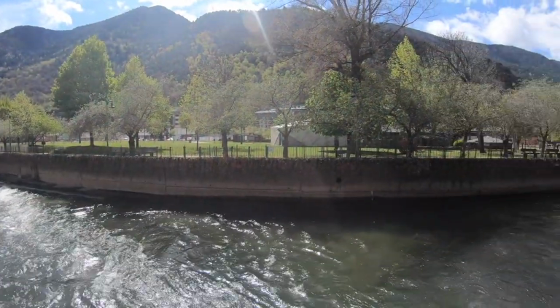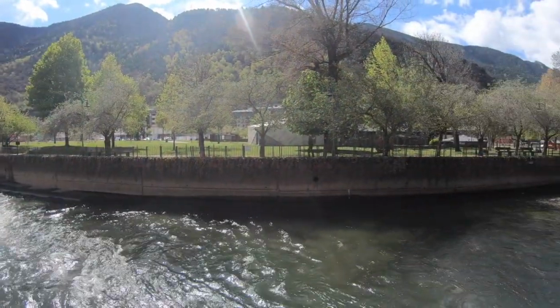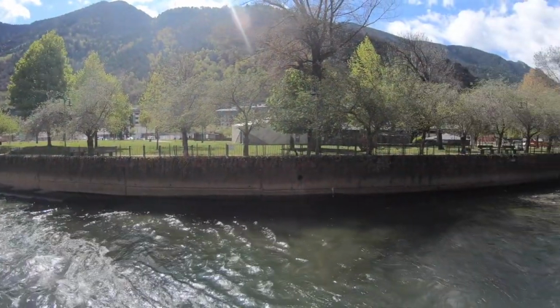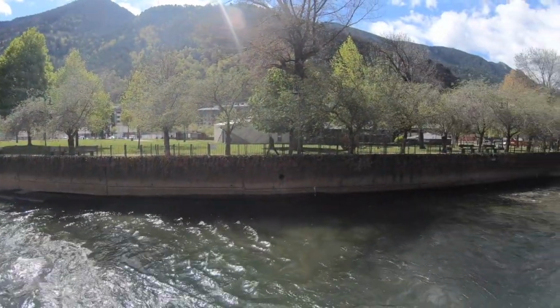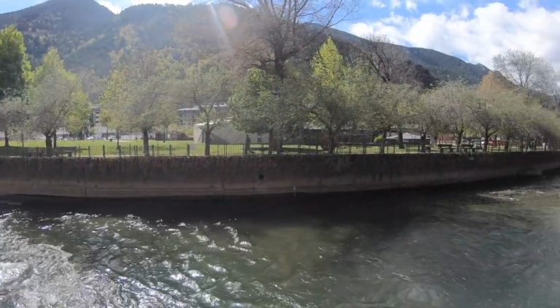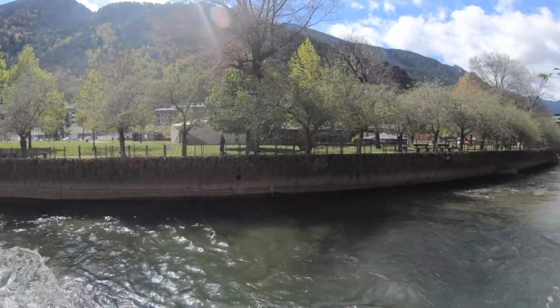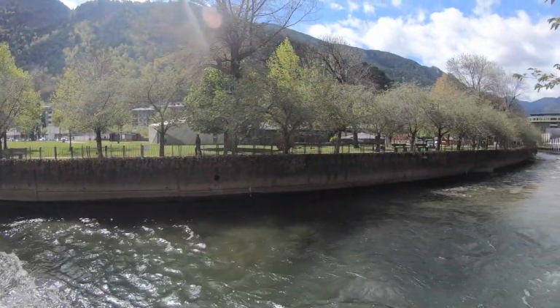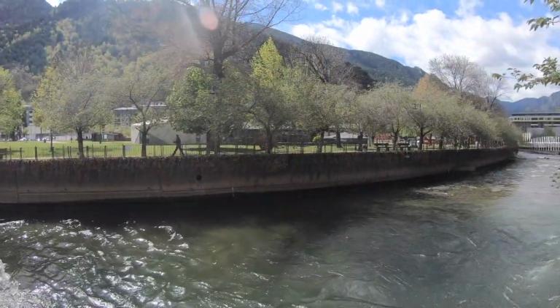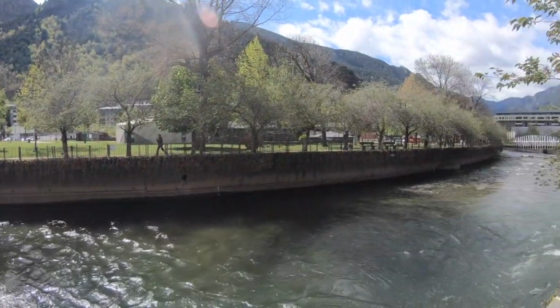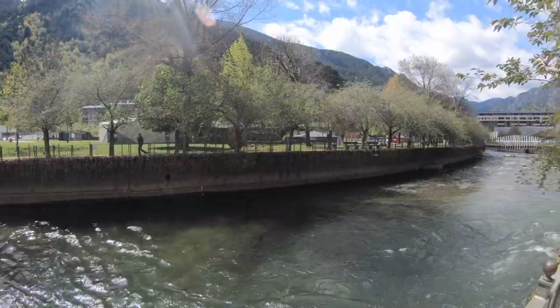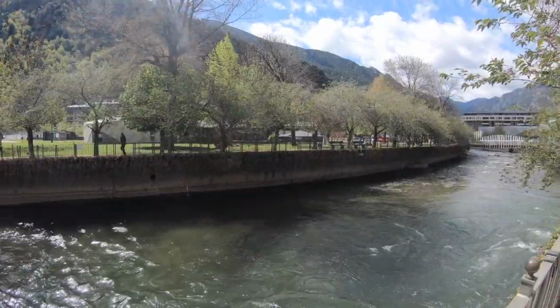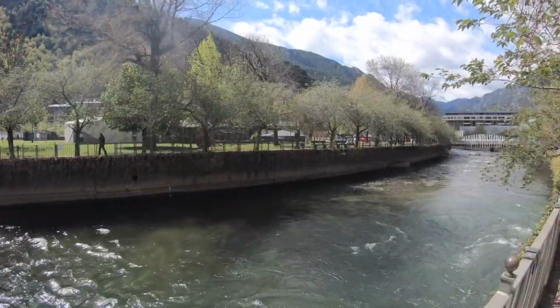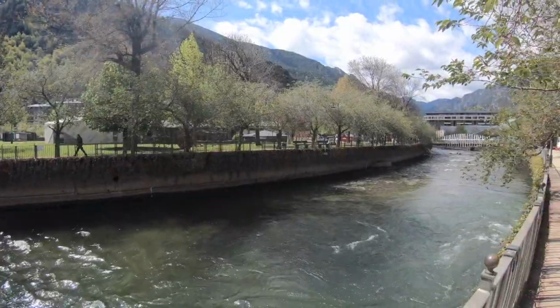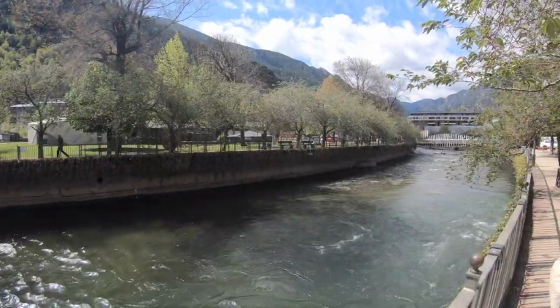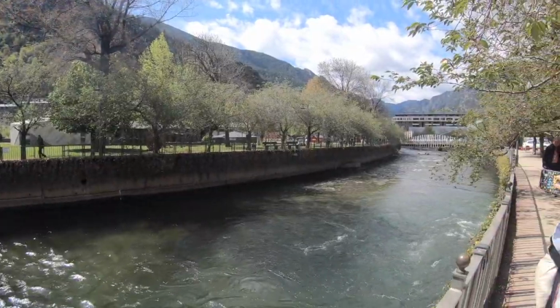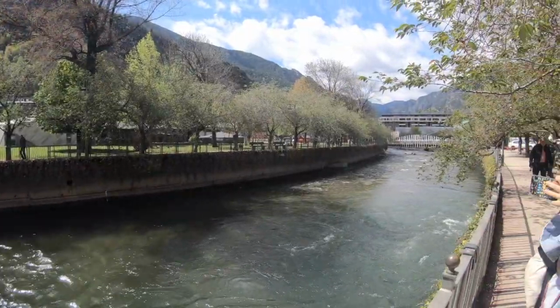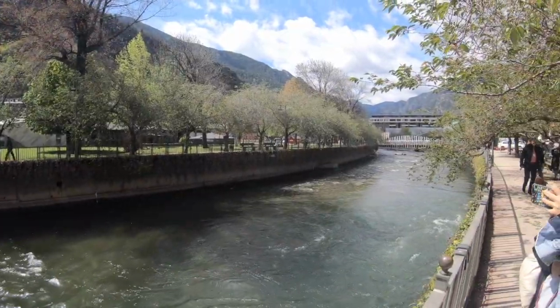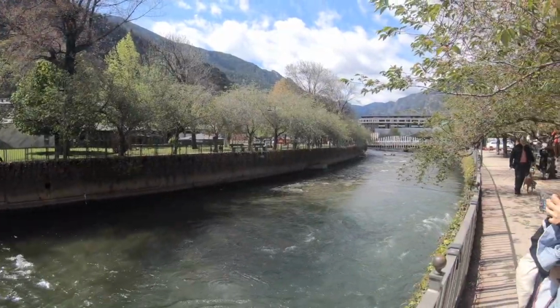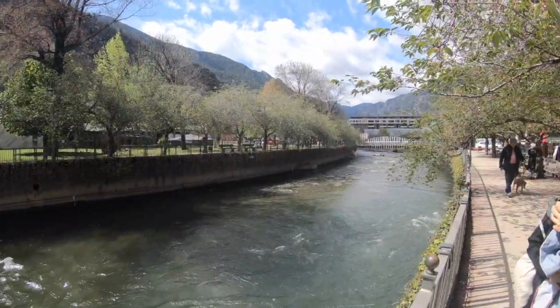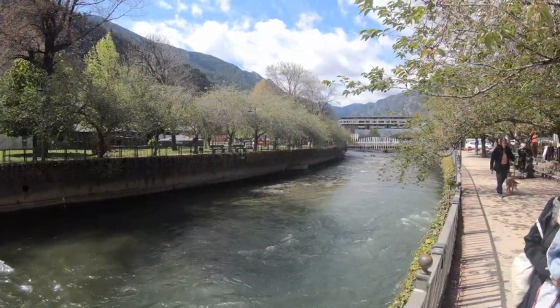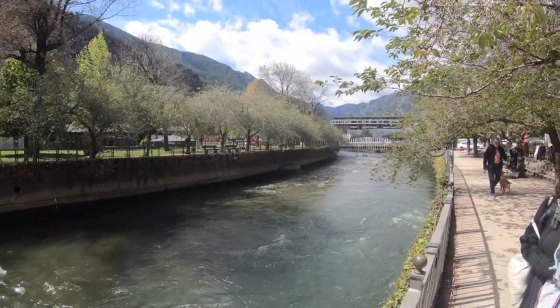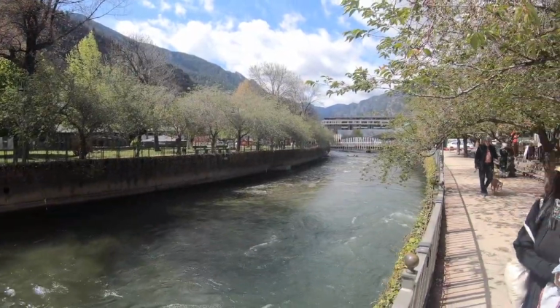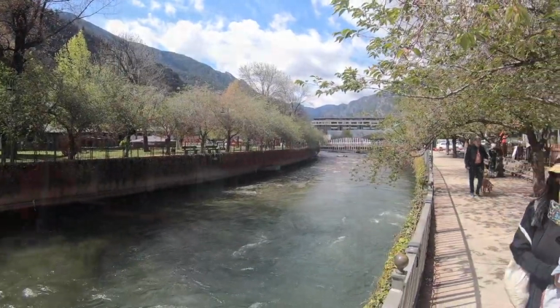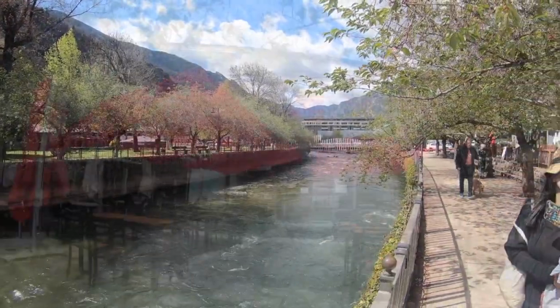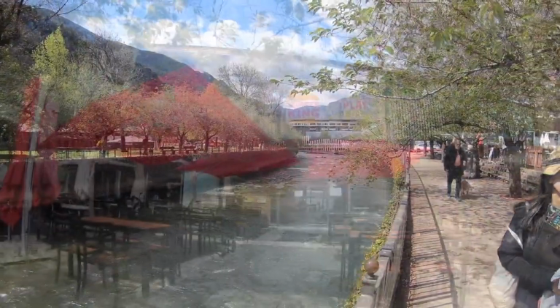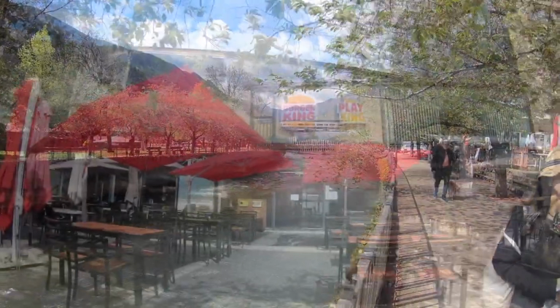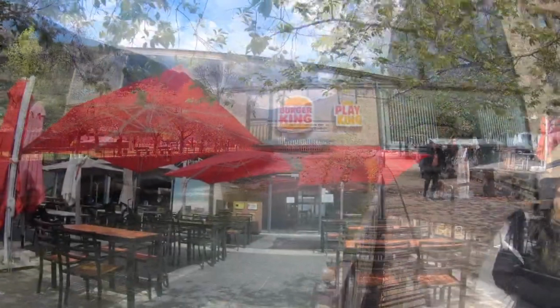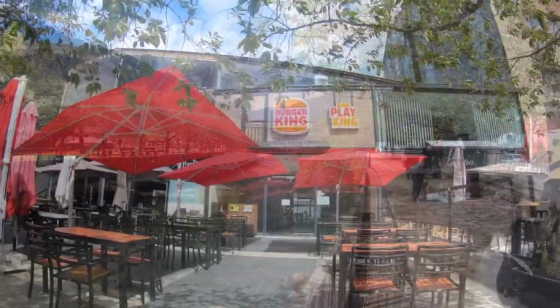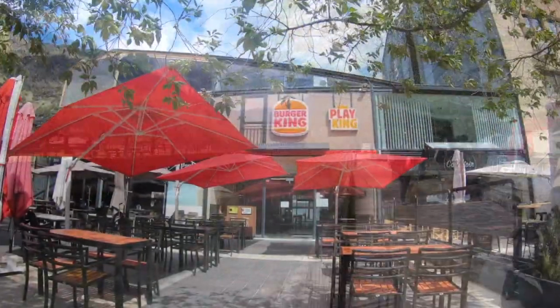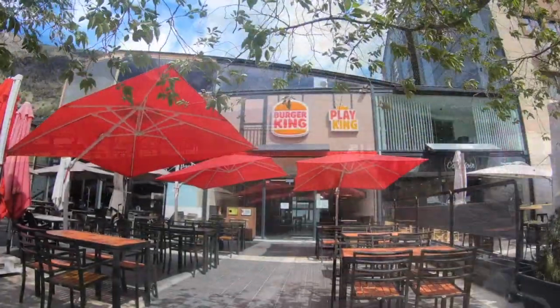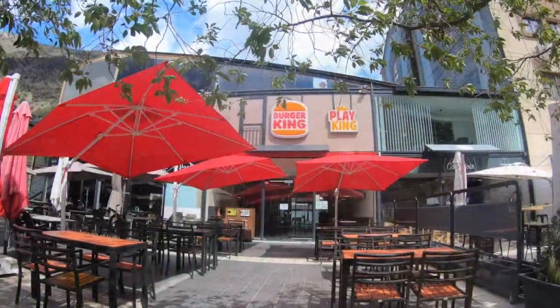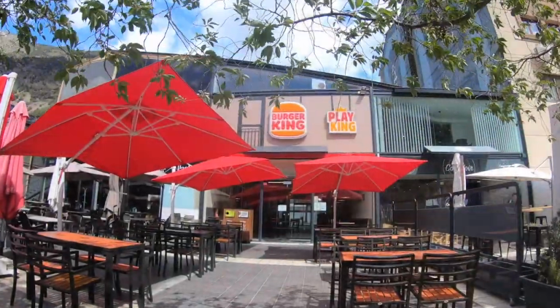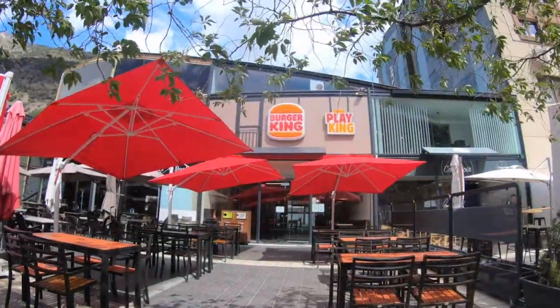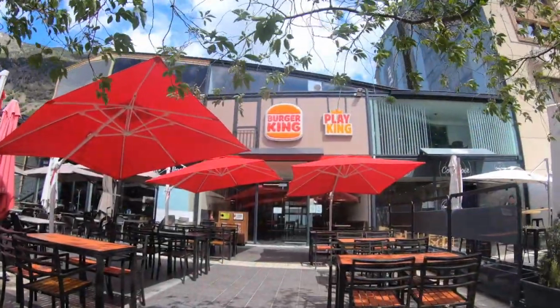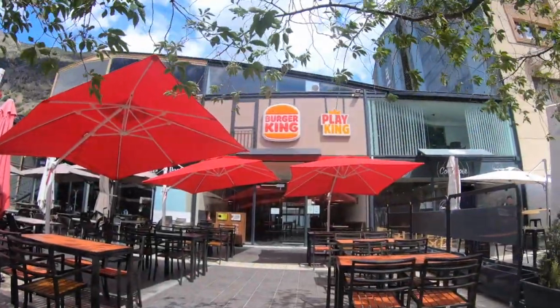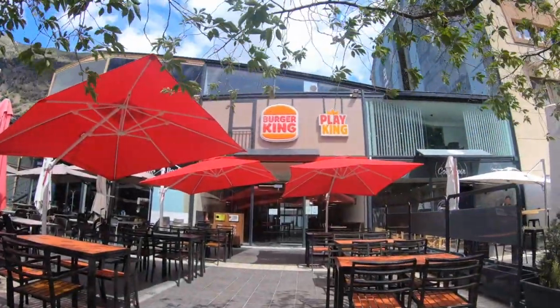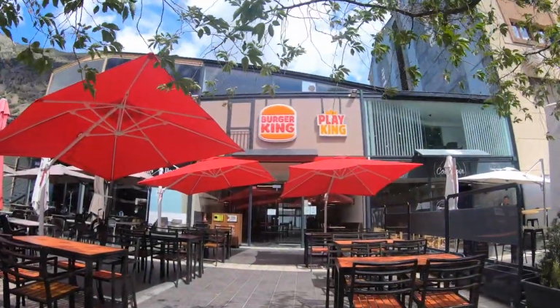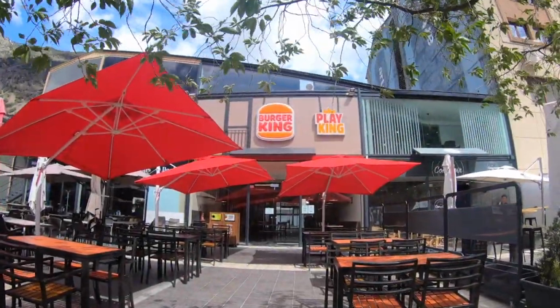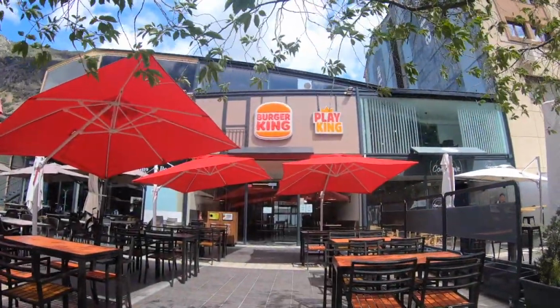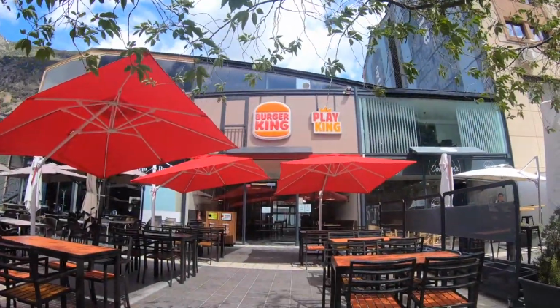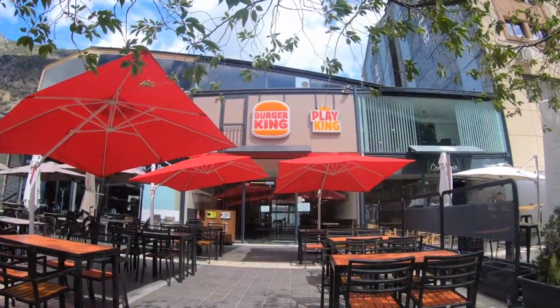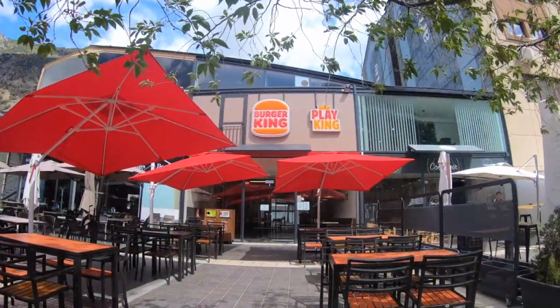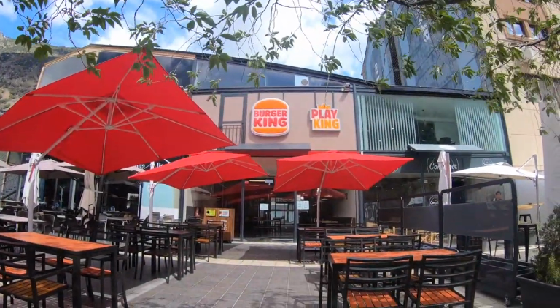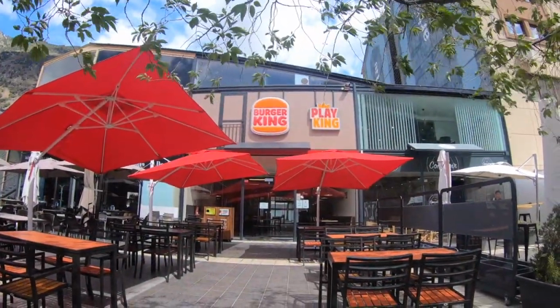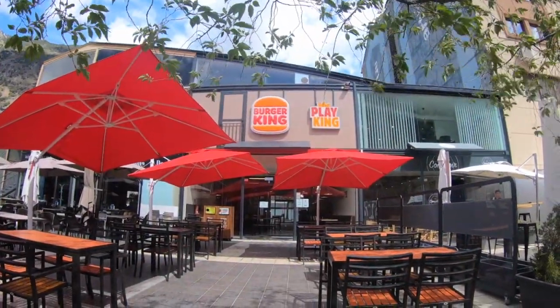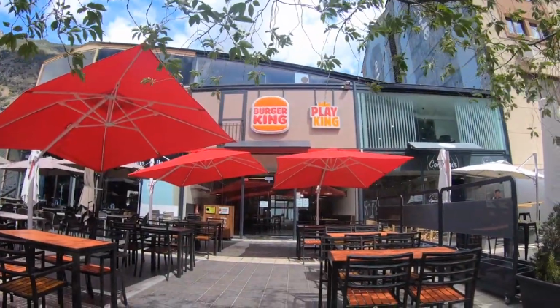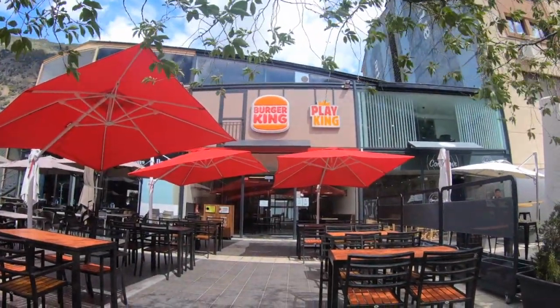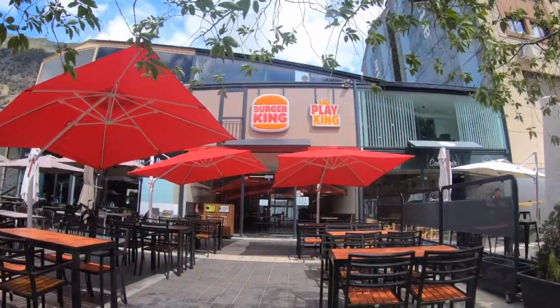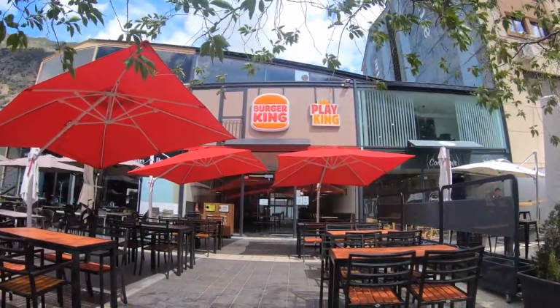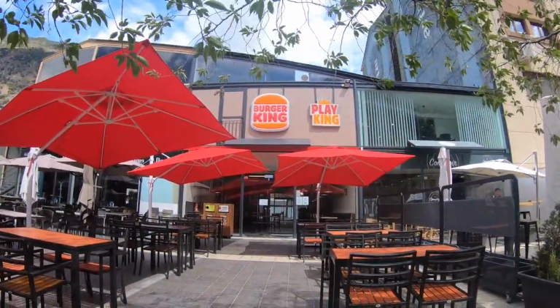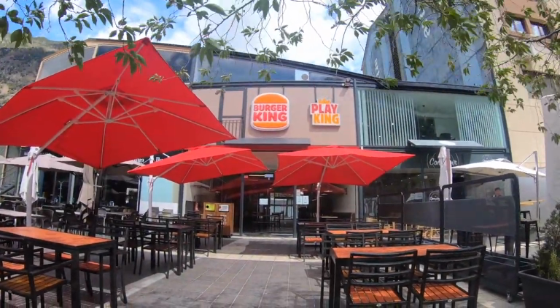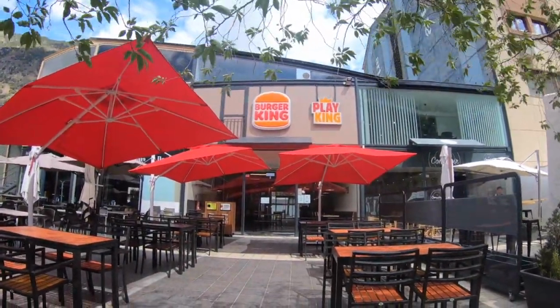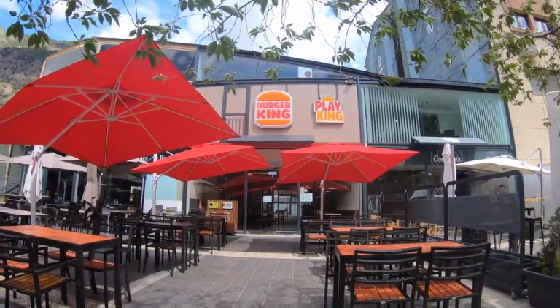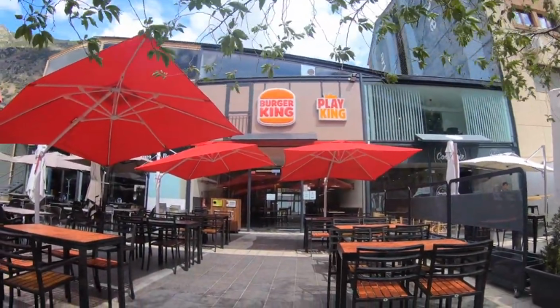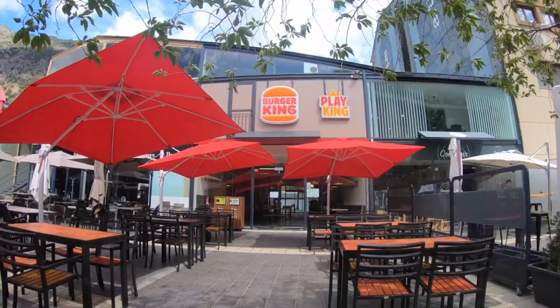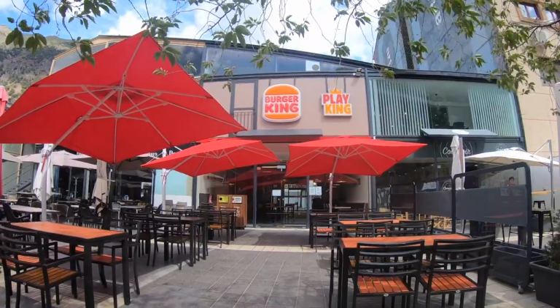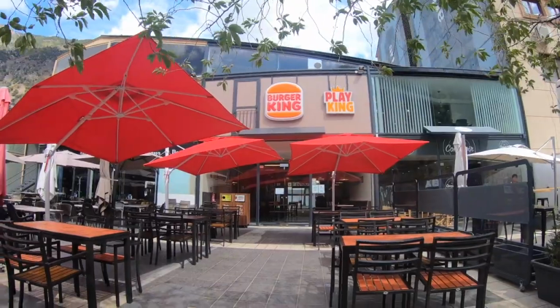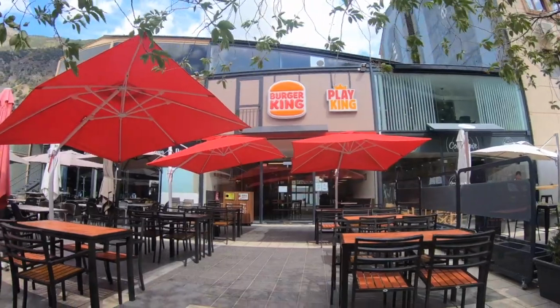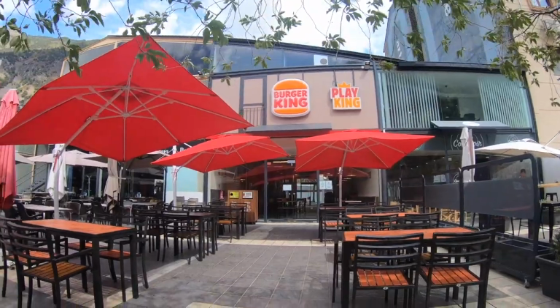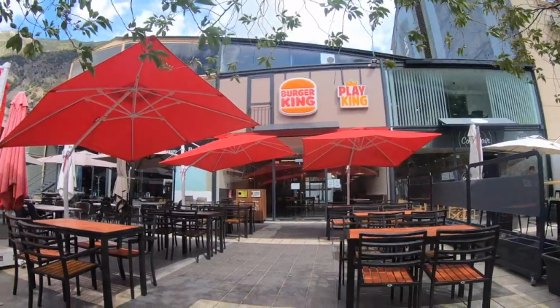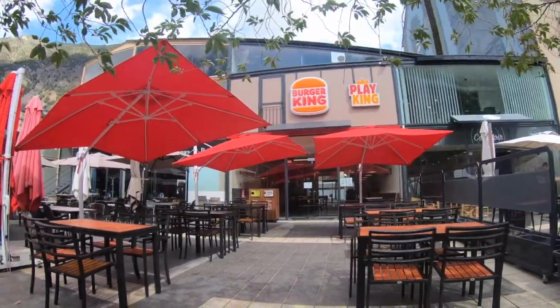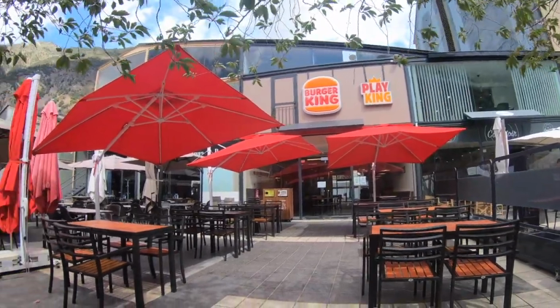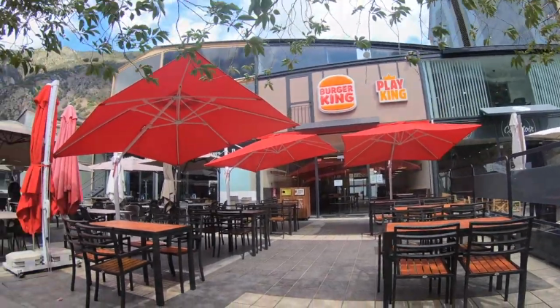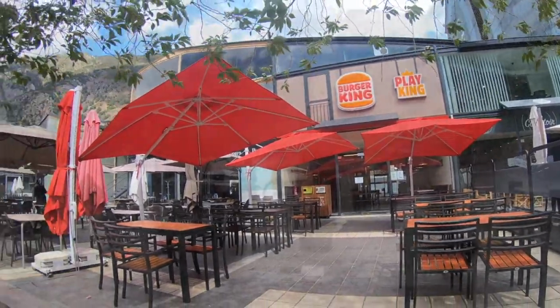This is the Valira River, runs right down the middle of Andorra. And while Andorra is small, they do have room for a Burger King.